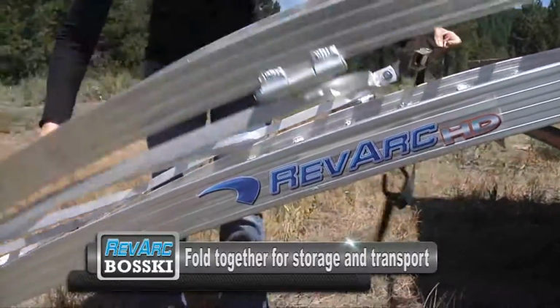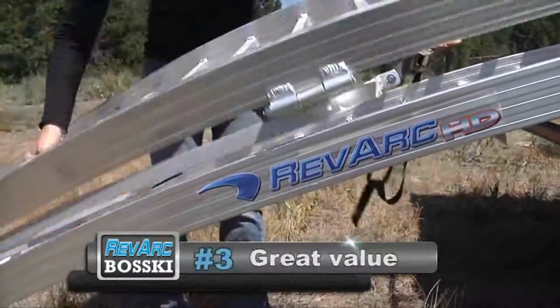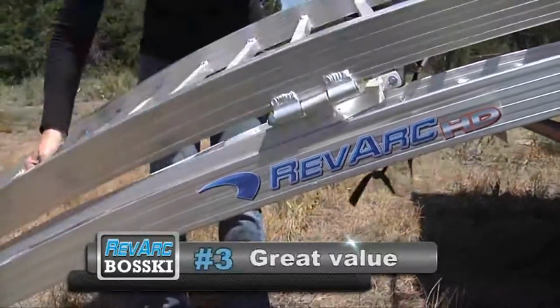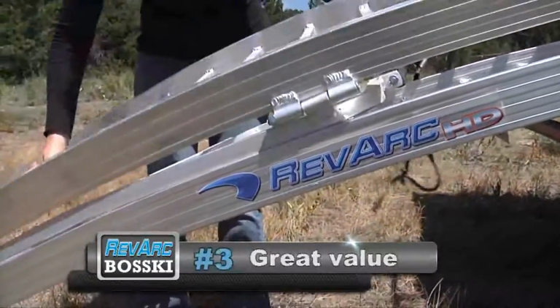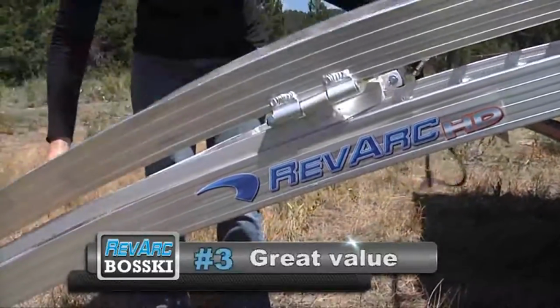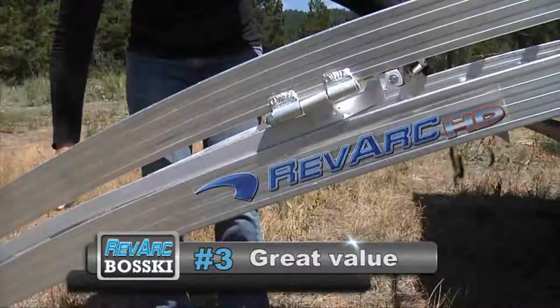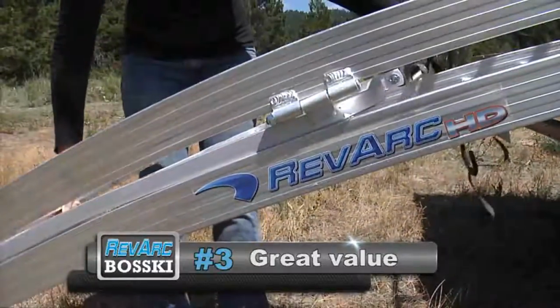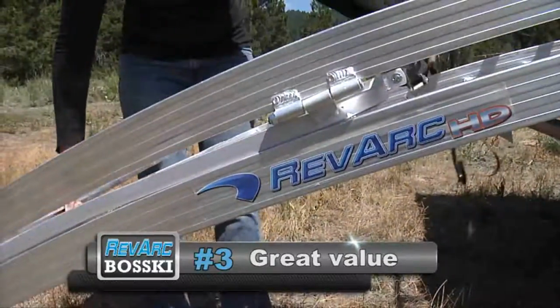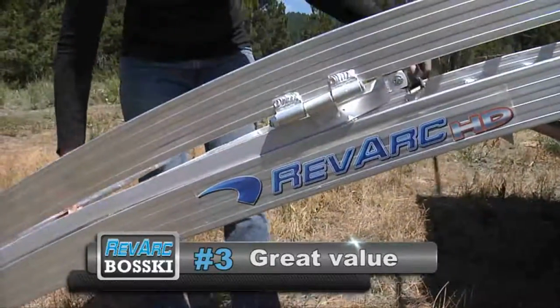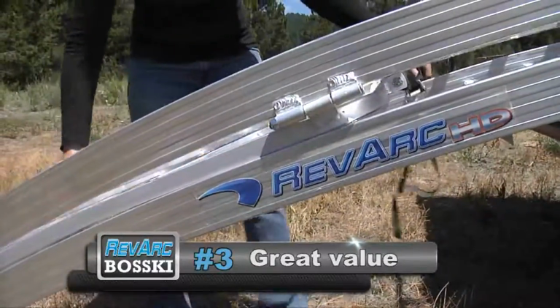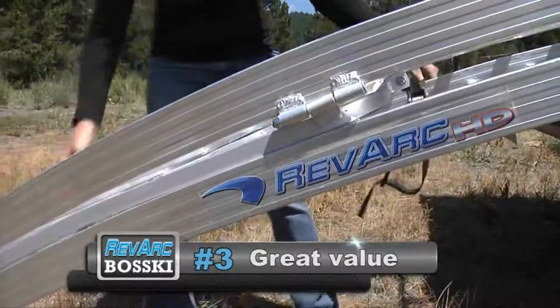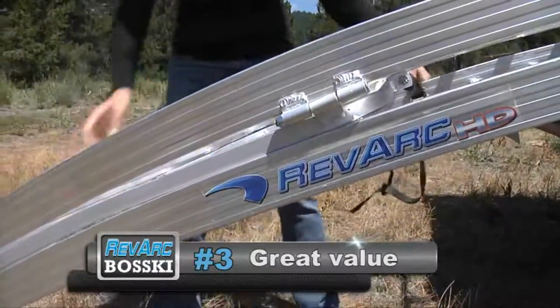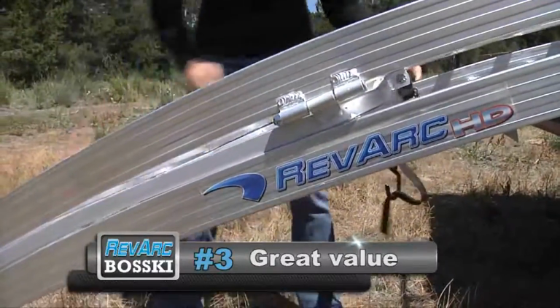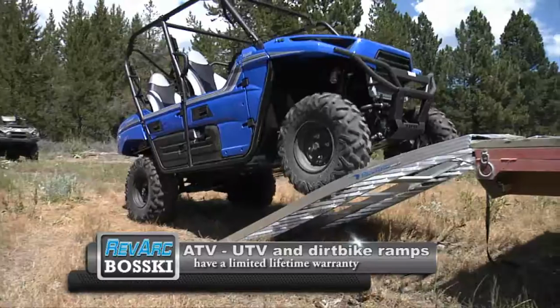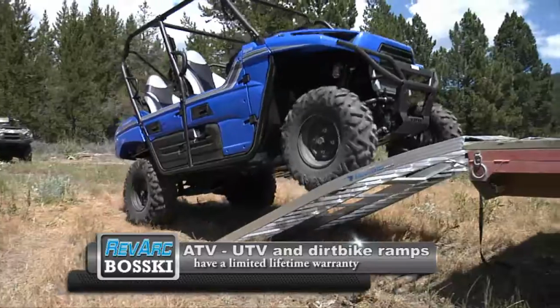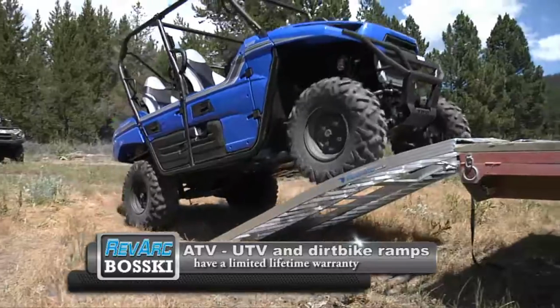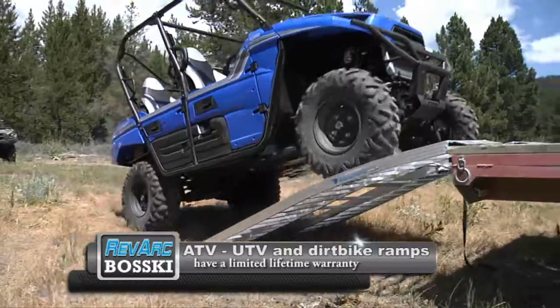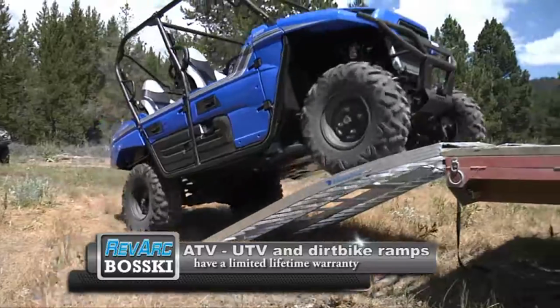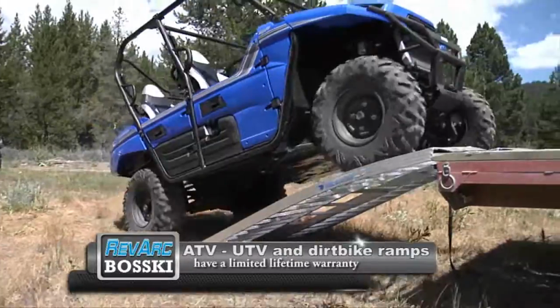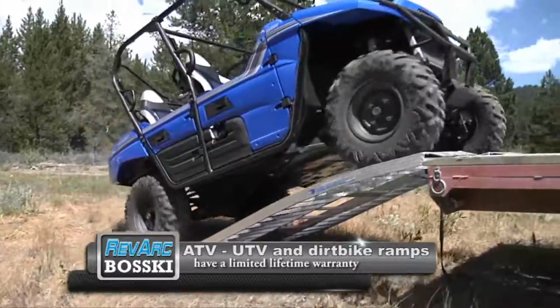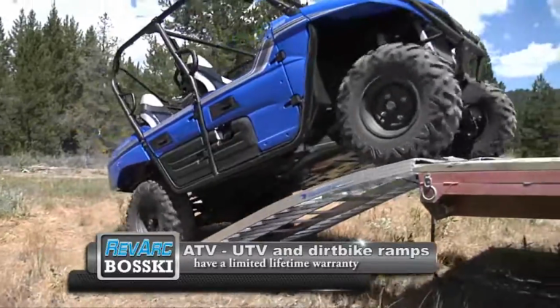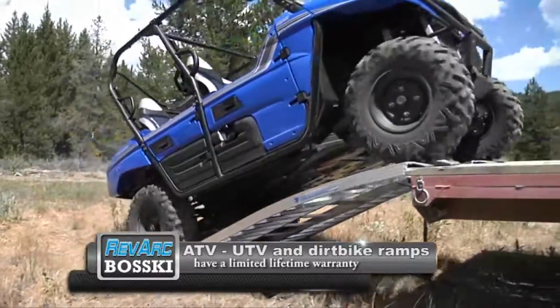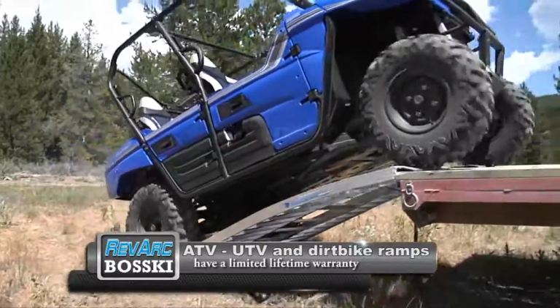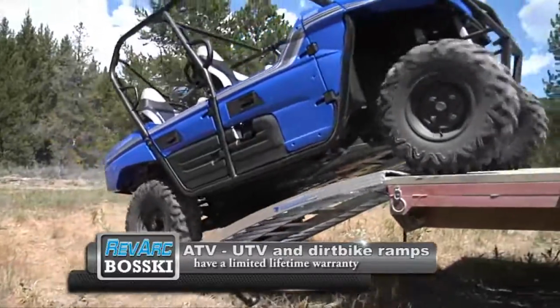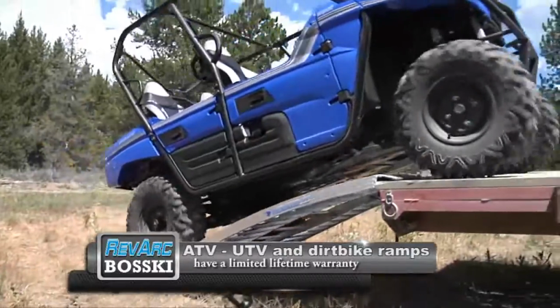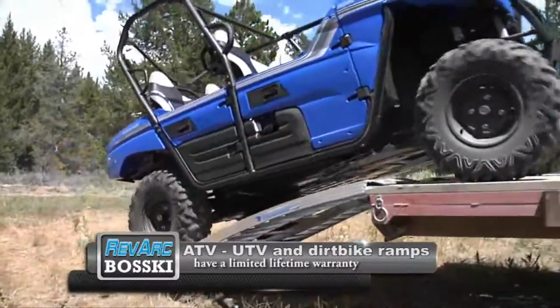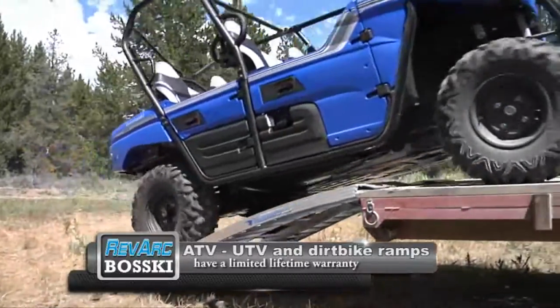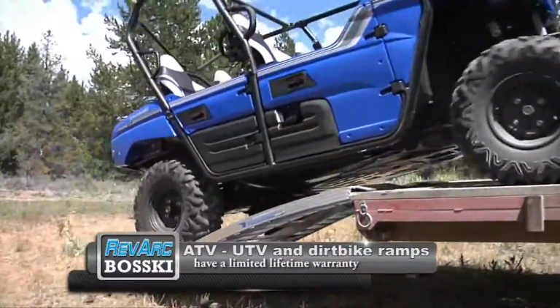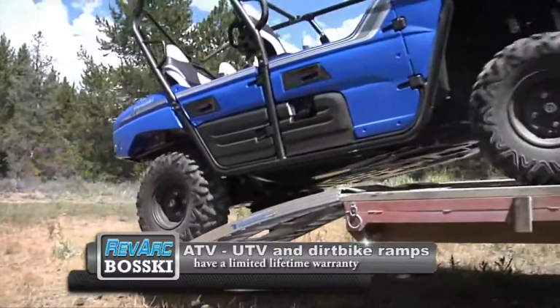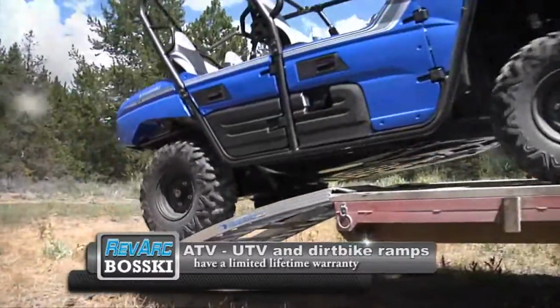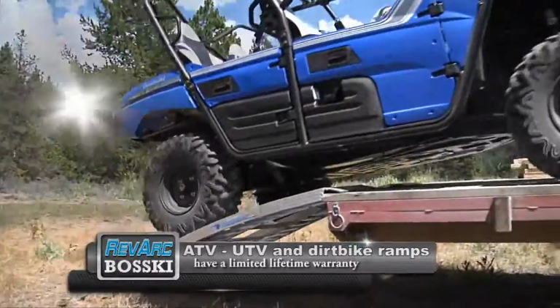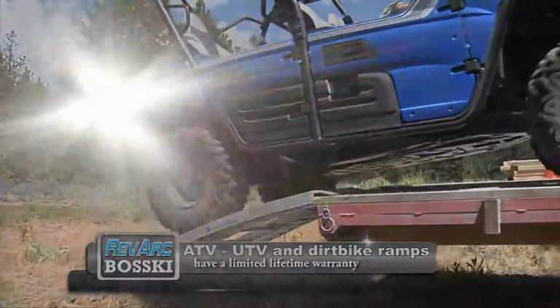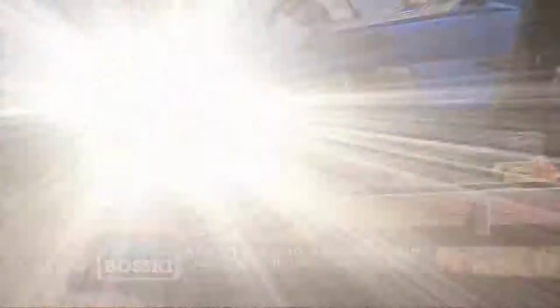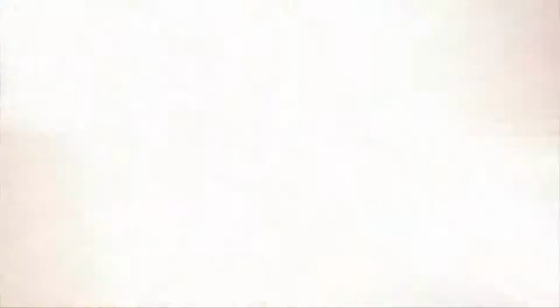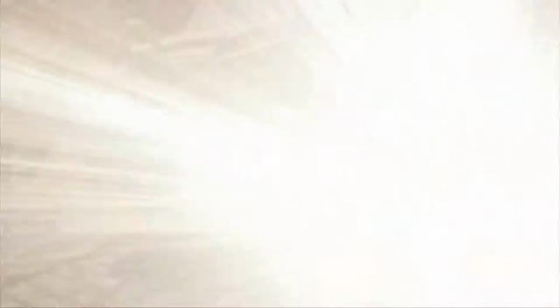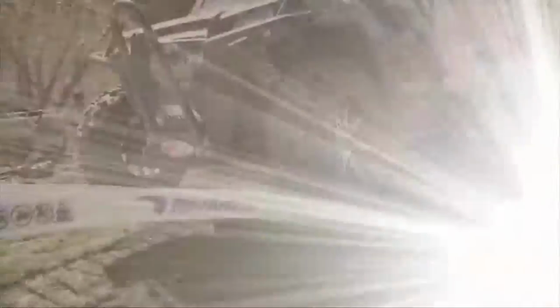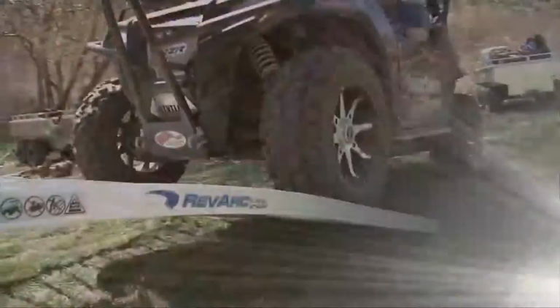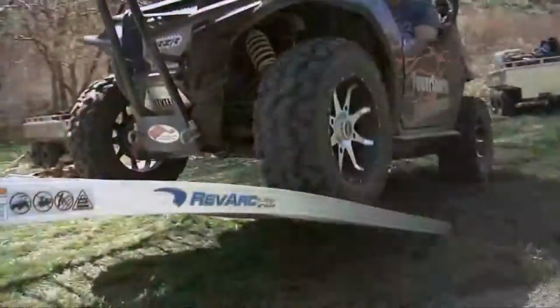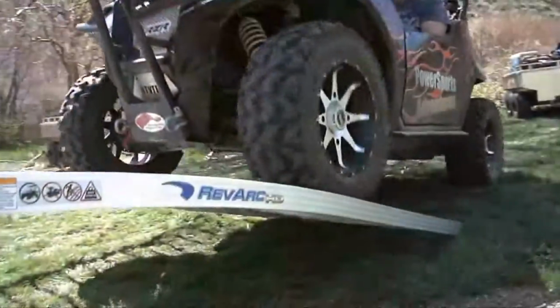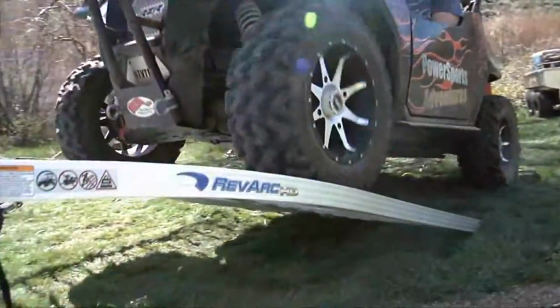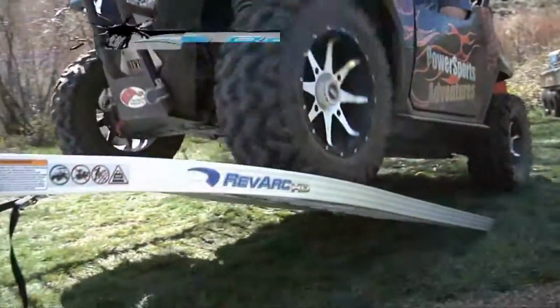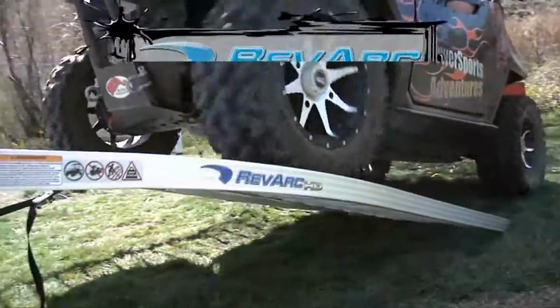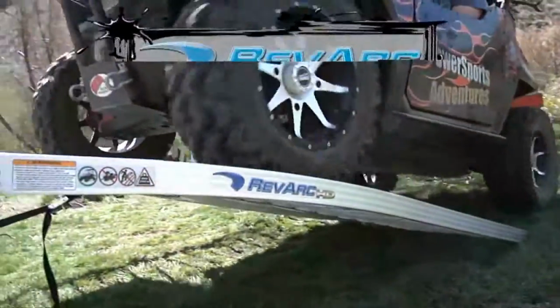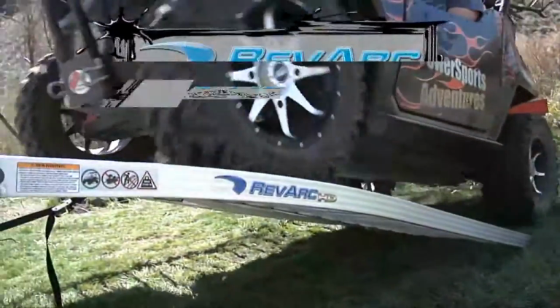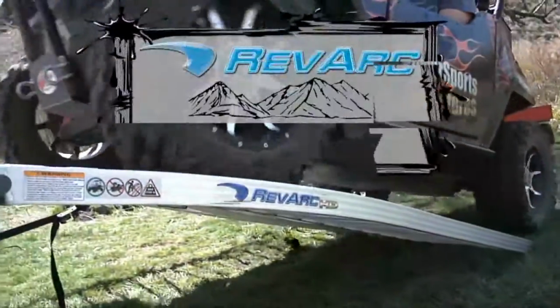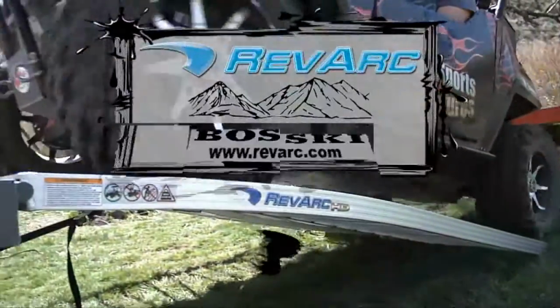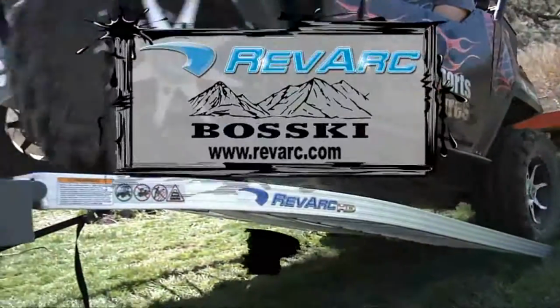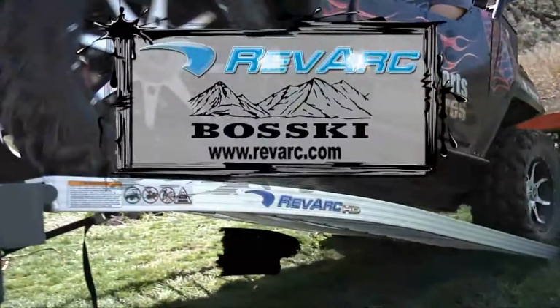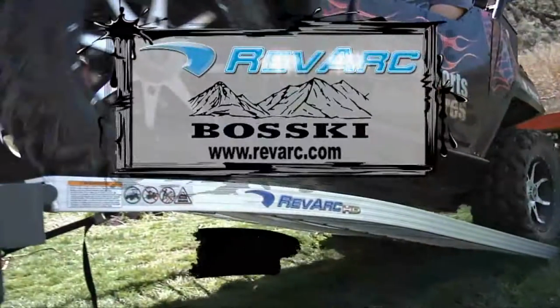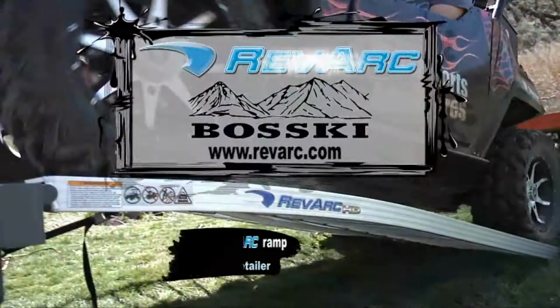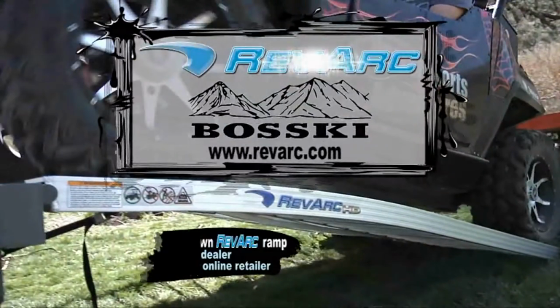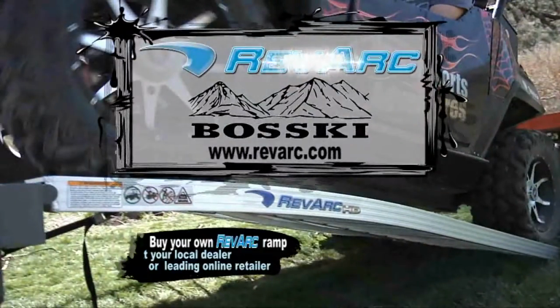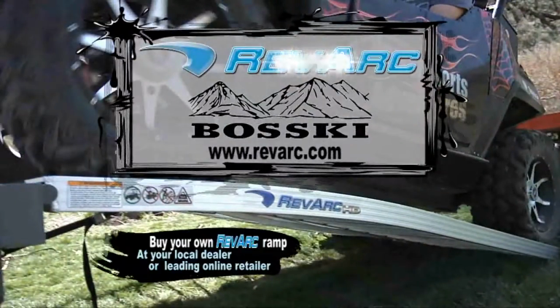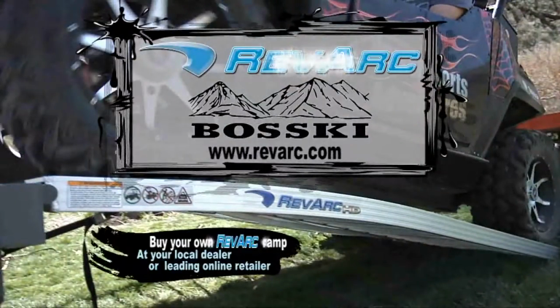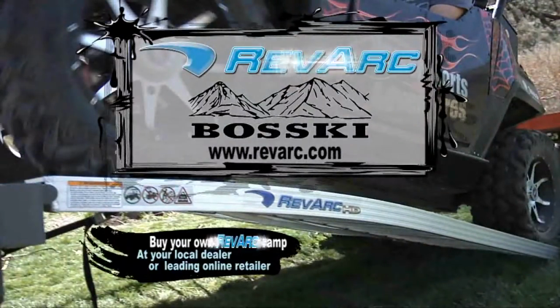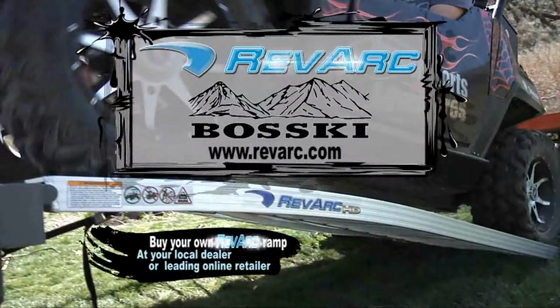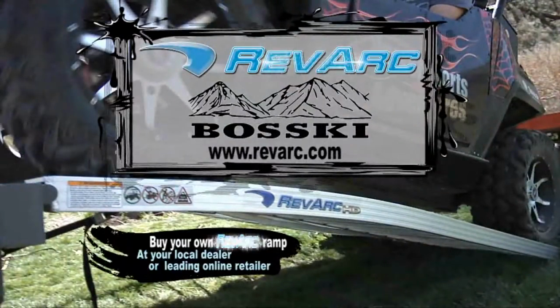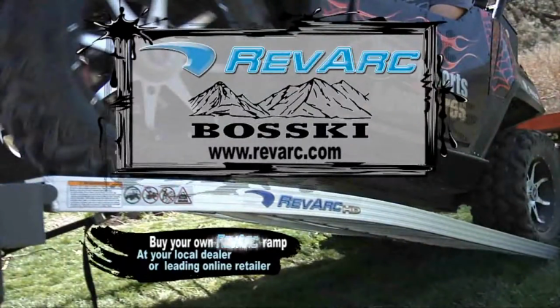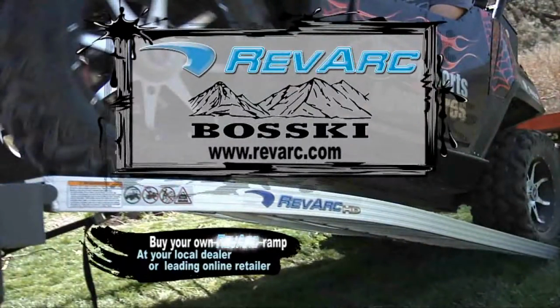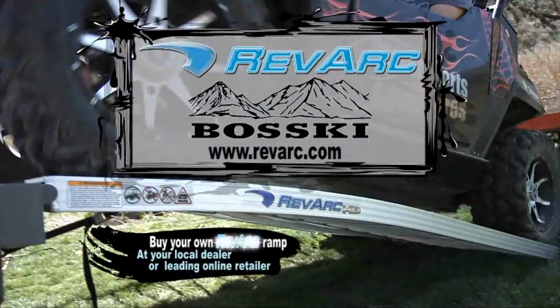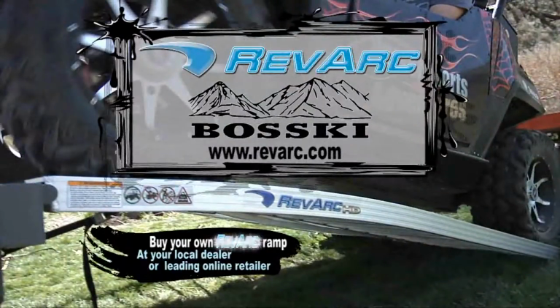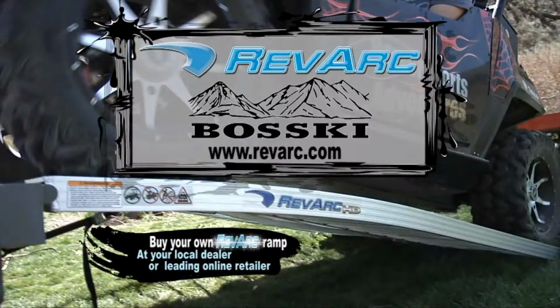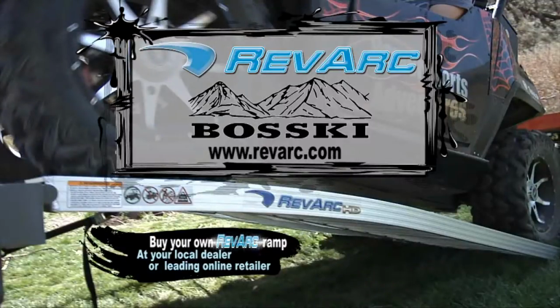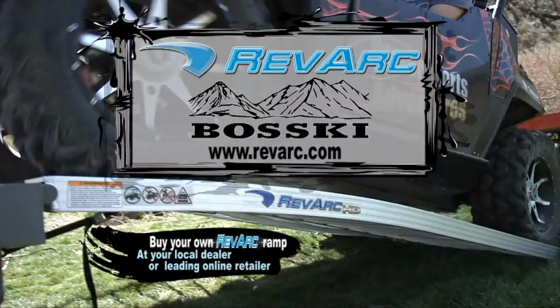Number three: great value. All RevArc ramps have a limited lifetime warranty. Buy your own RevArc ramps today at your local dealer or leading online retailer.